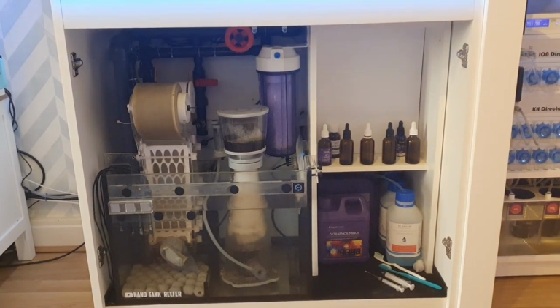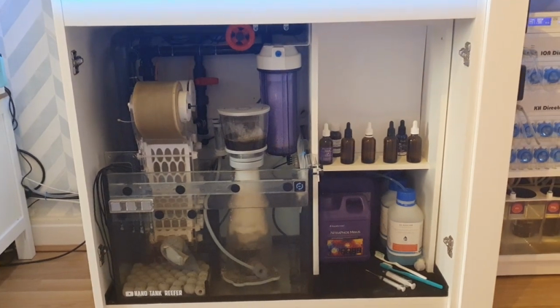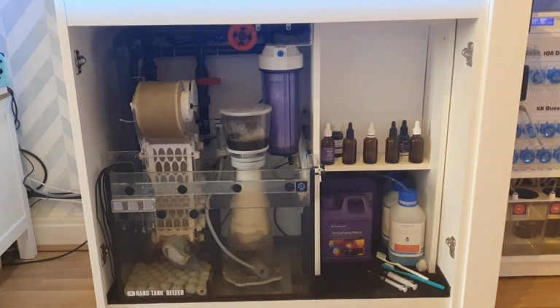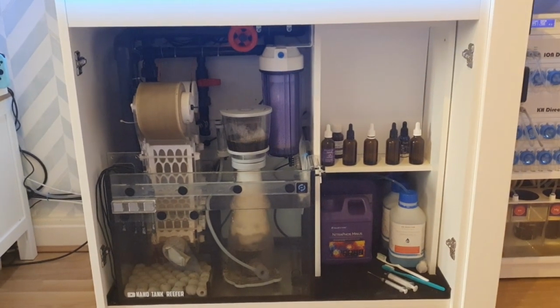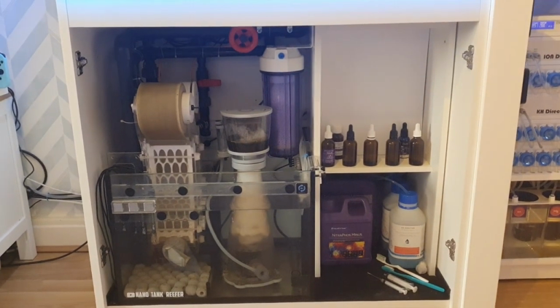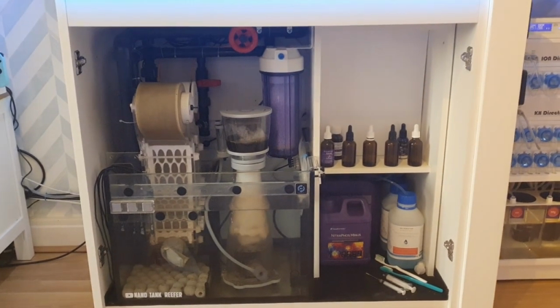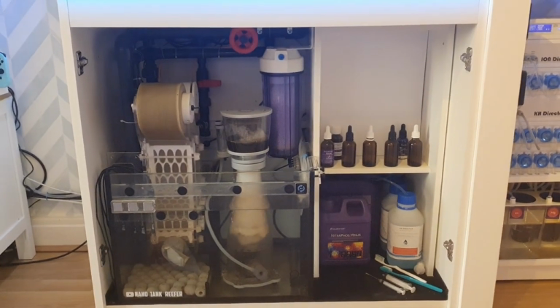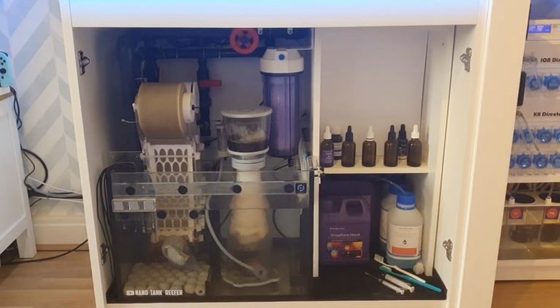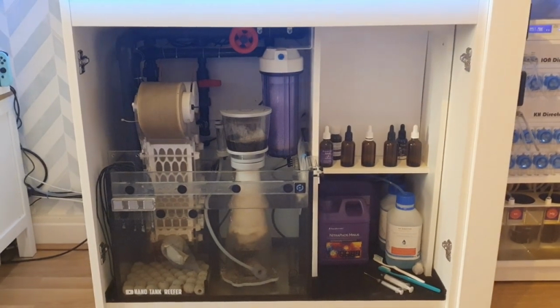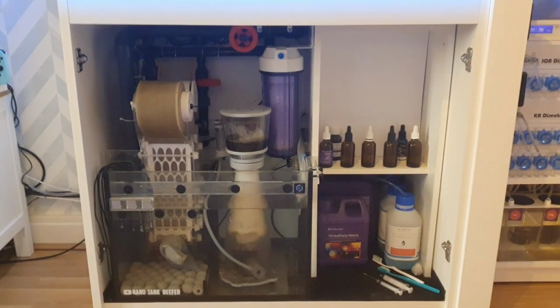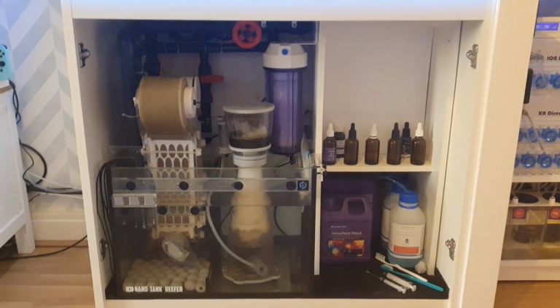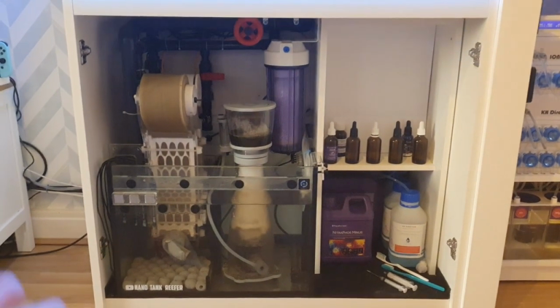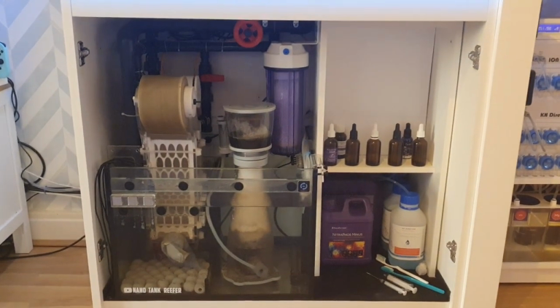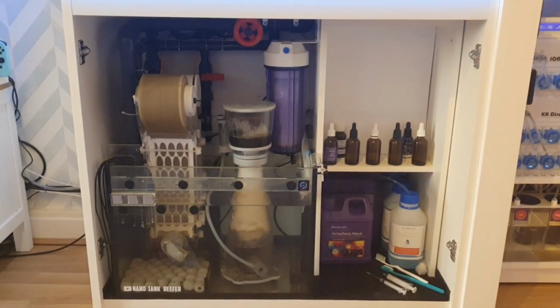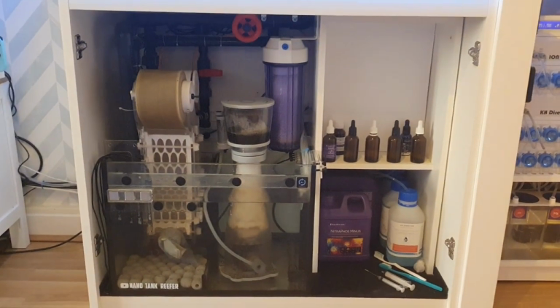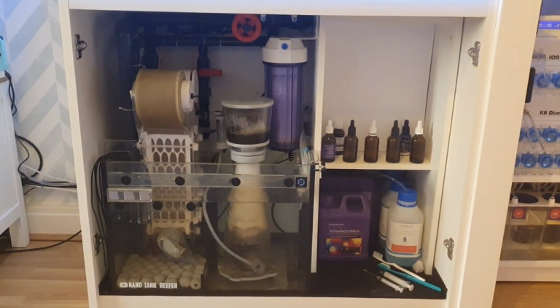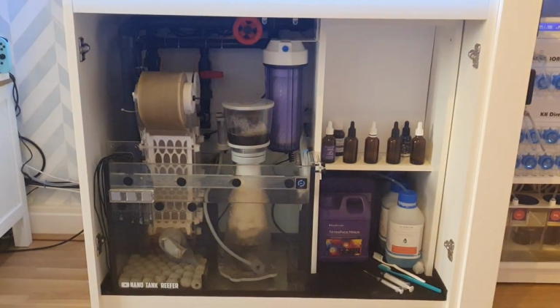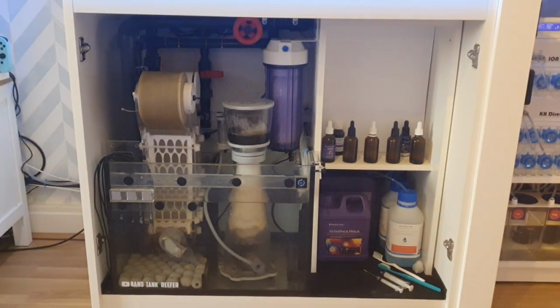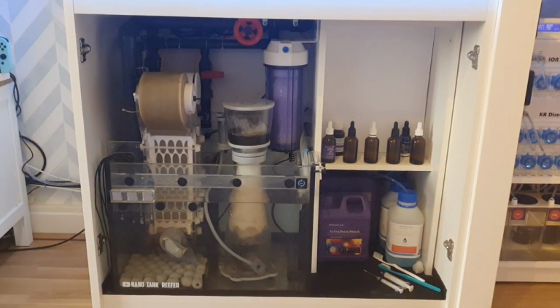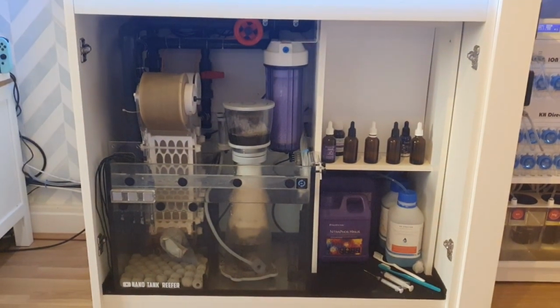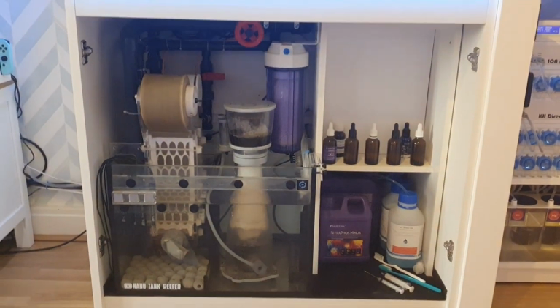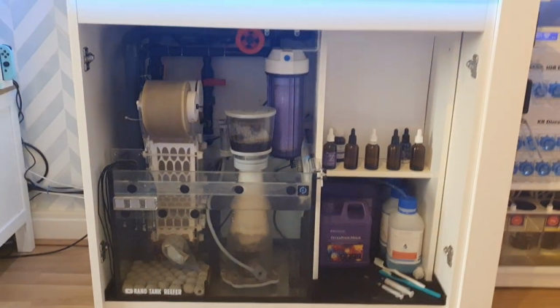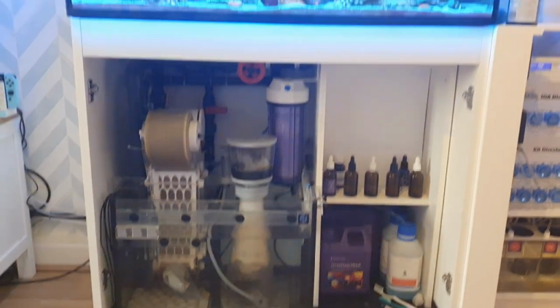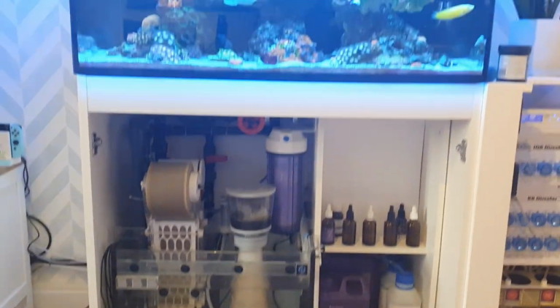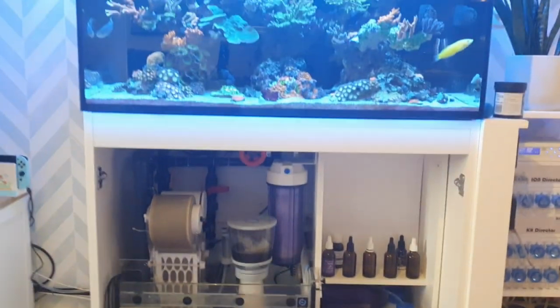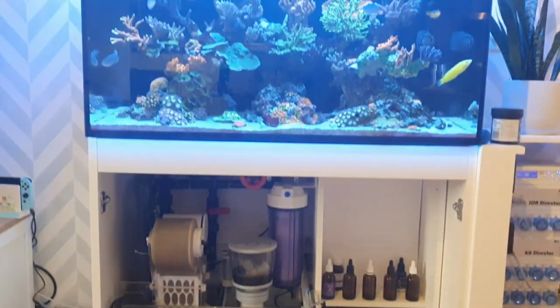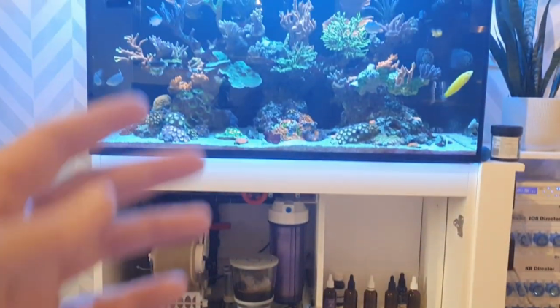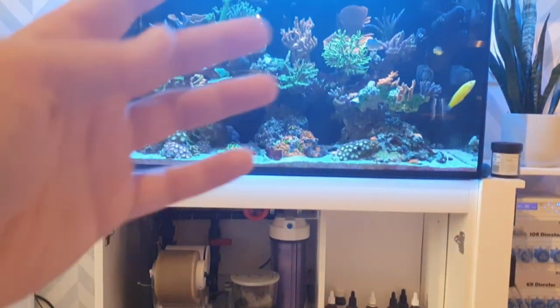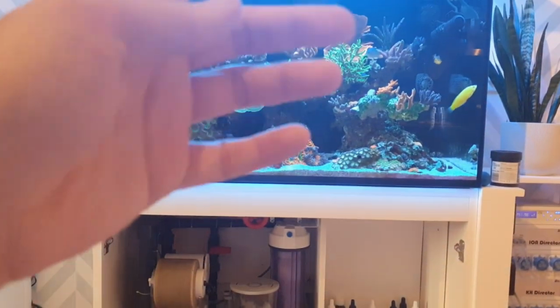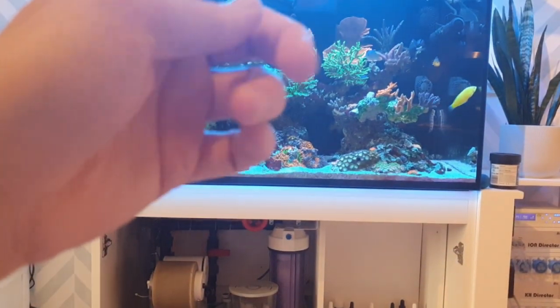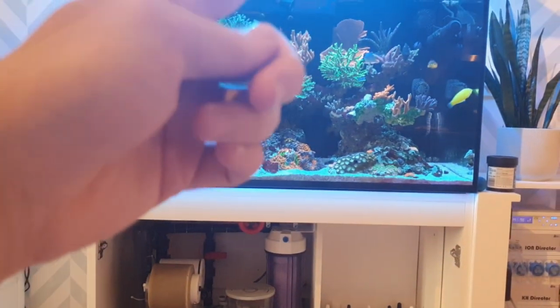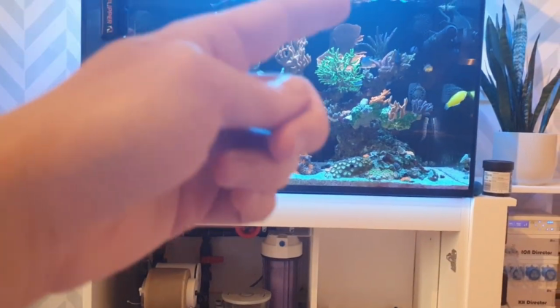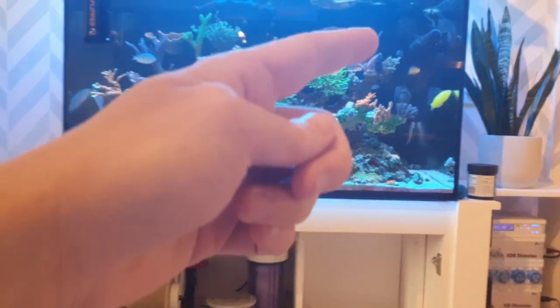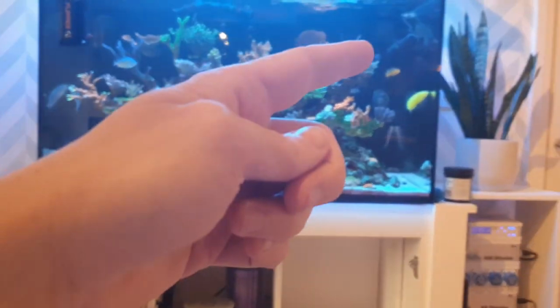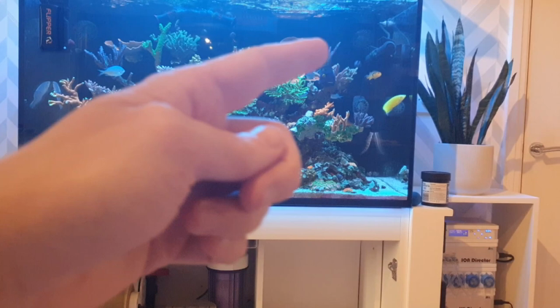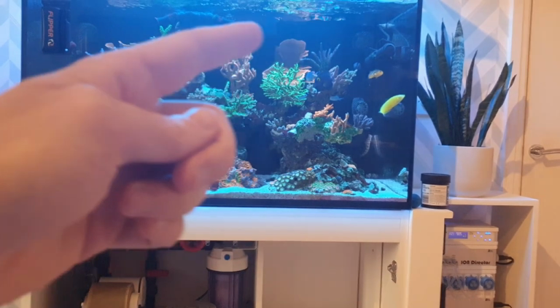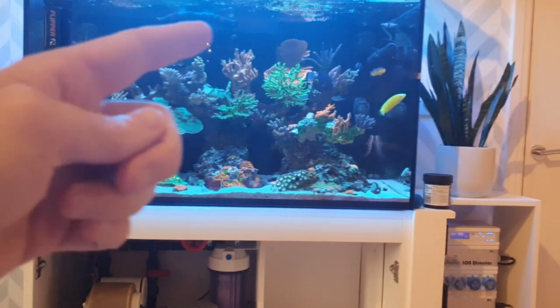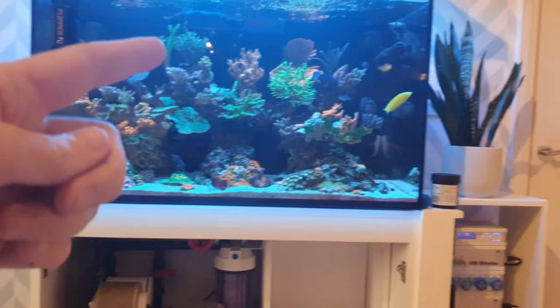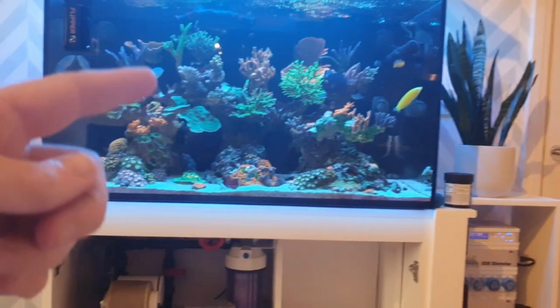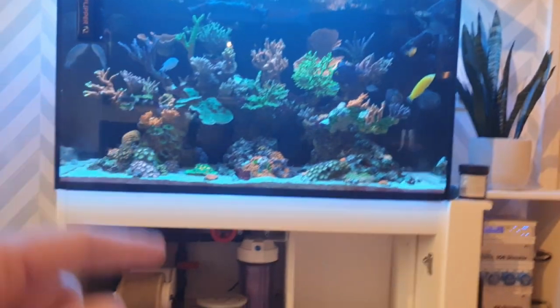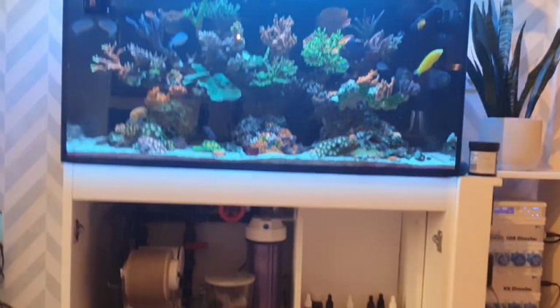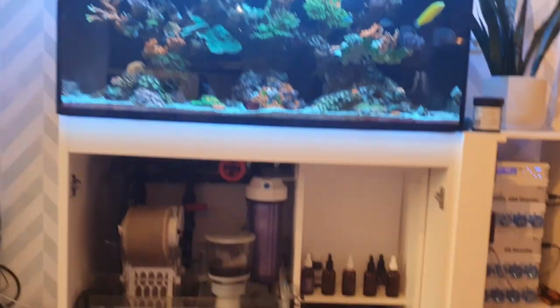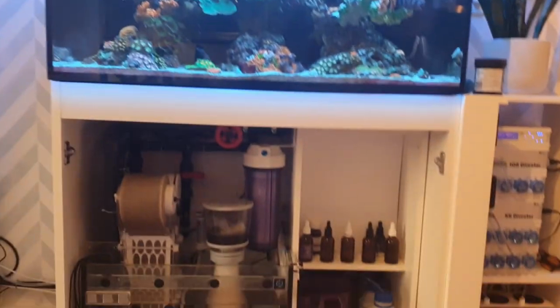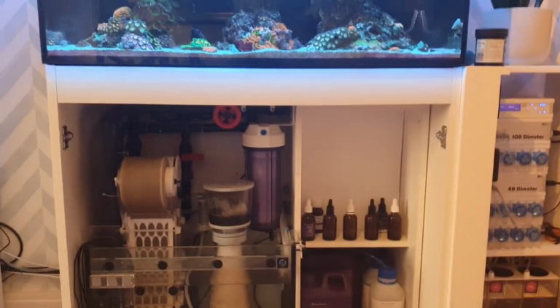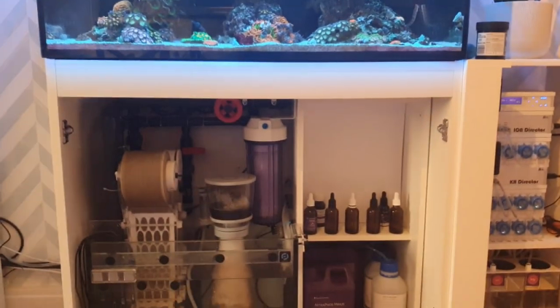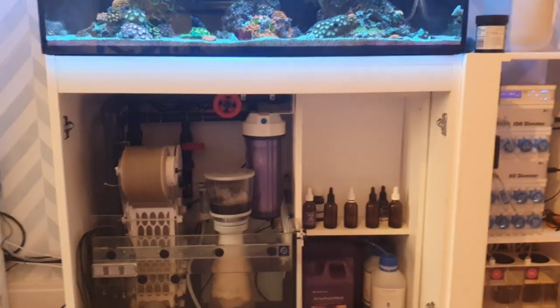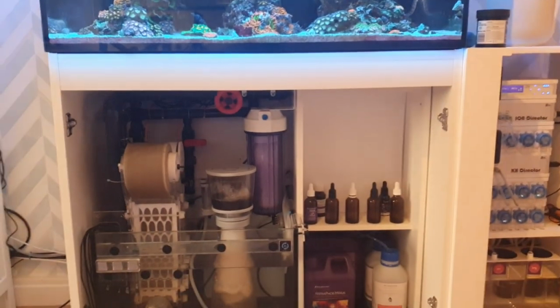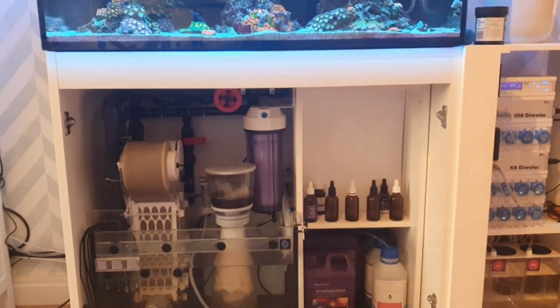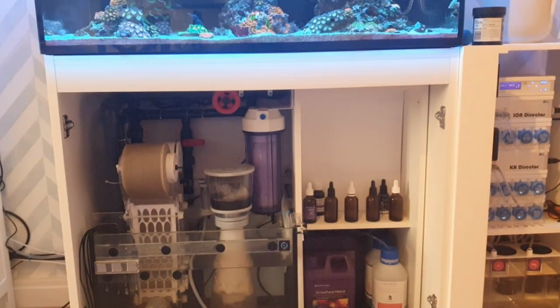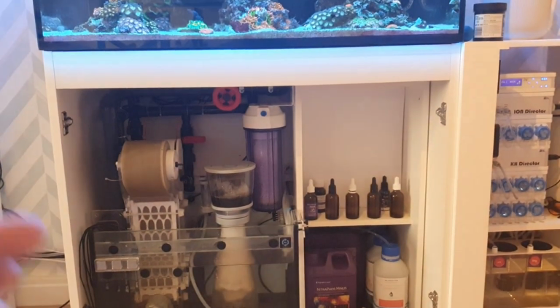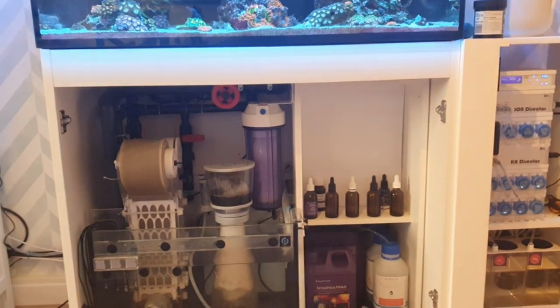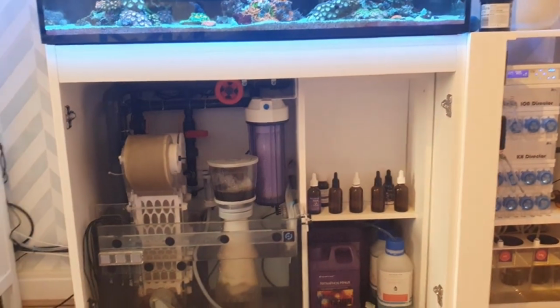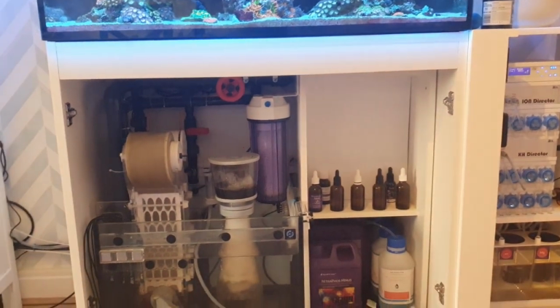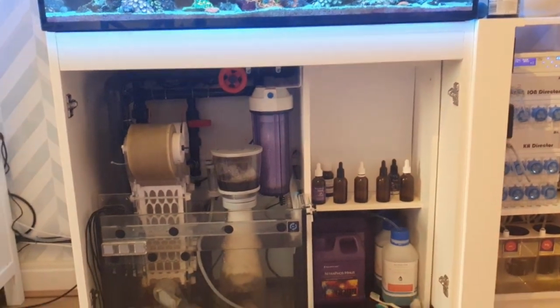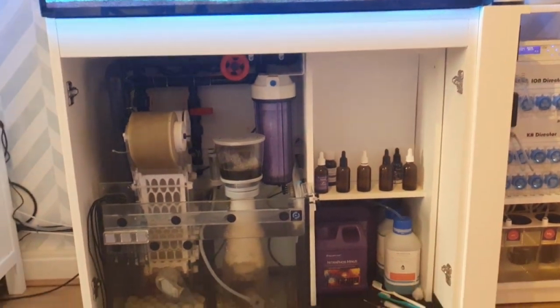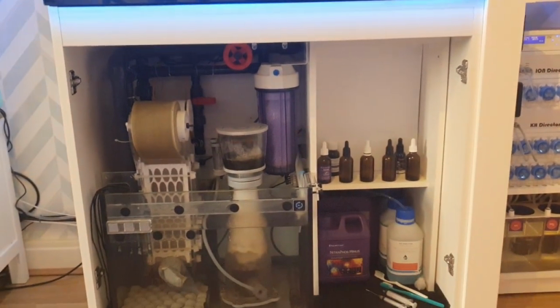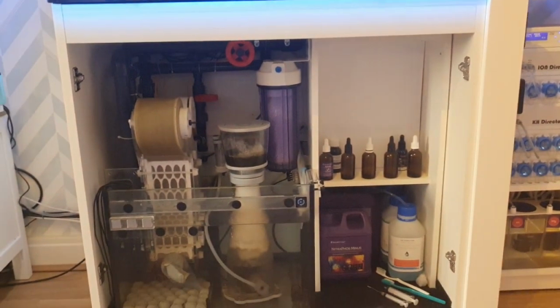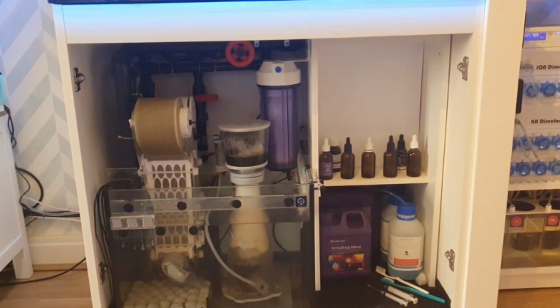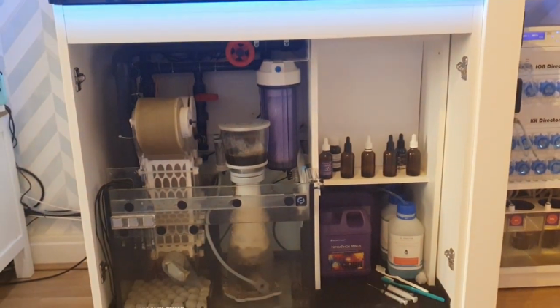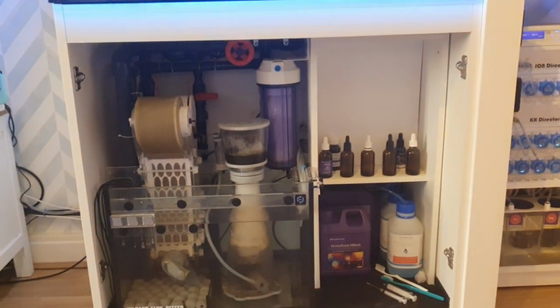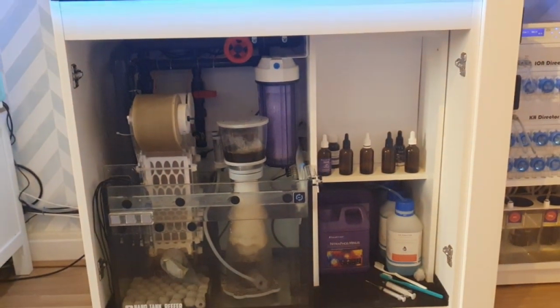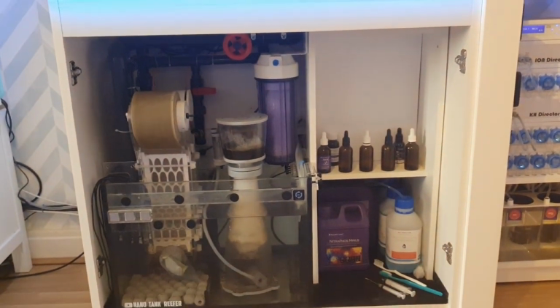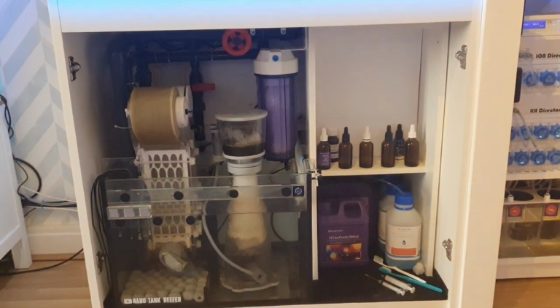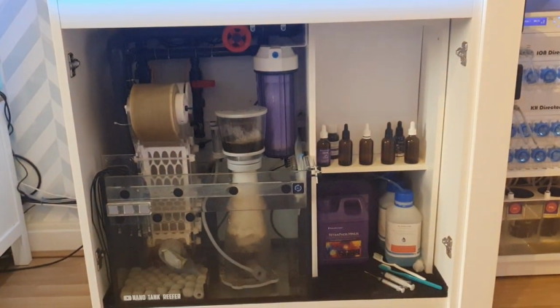Opening those cabinet doors will let the heat escape and should bring your tank temperature down a little bit. It certainly won't make a vast difference, but if you couple it with surface agitation it might get you out of a sticky situation.